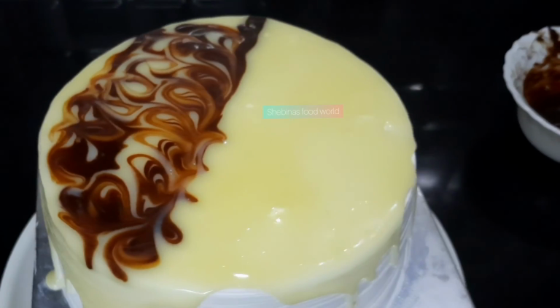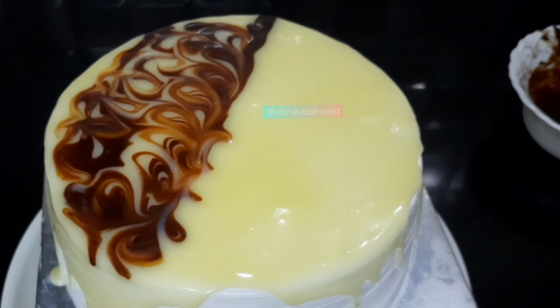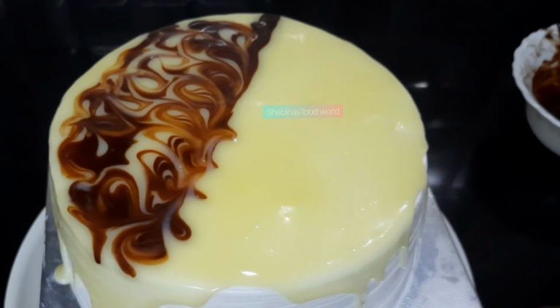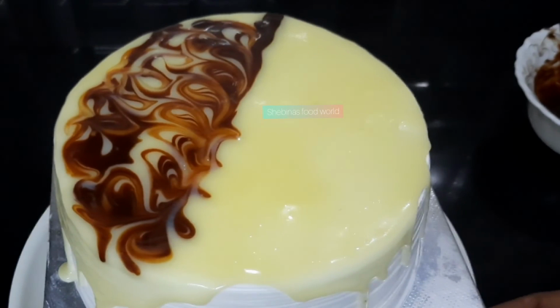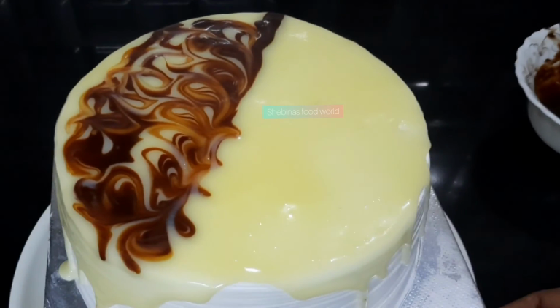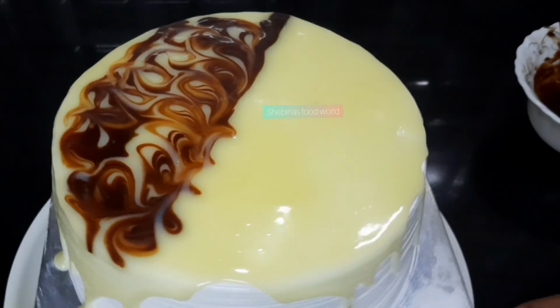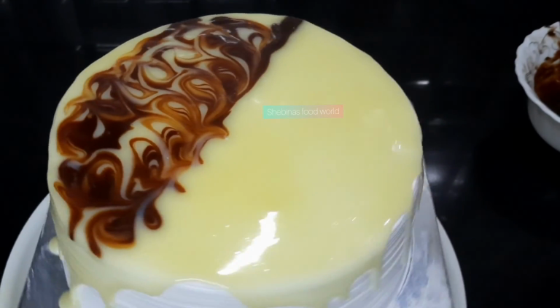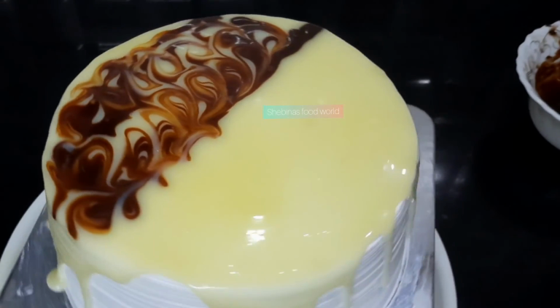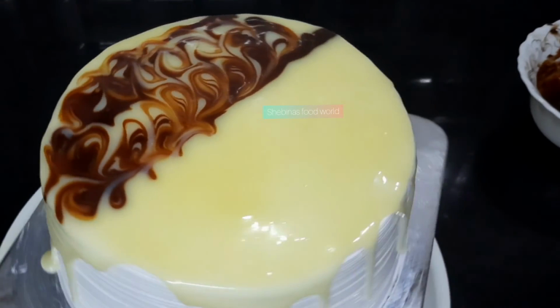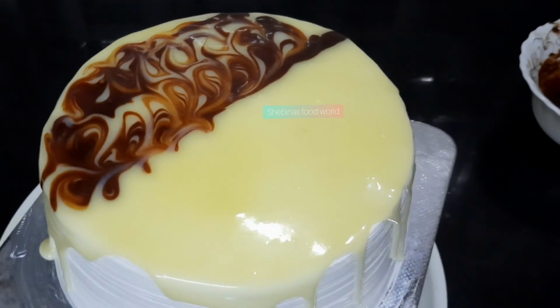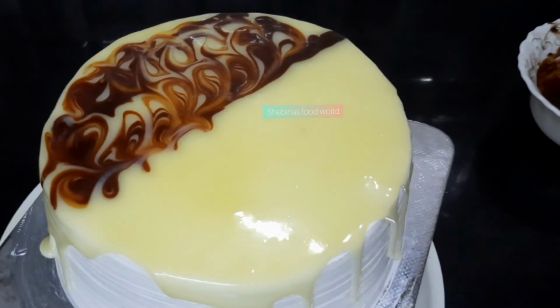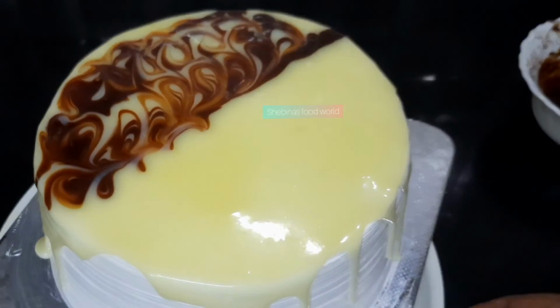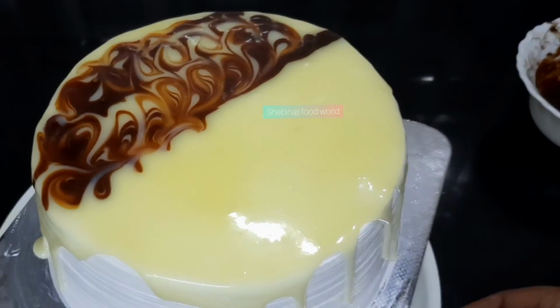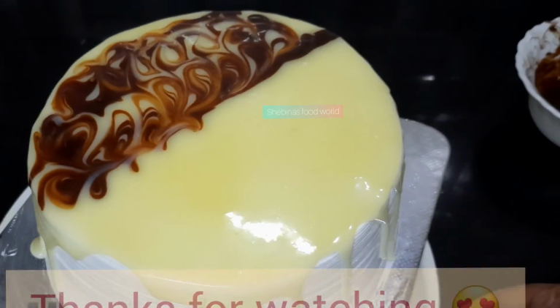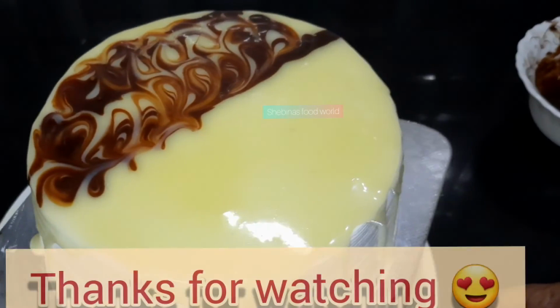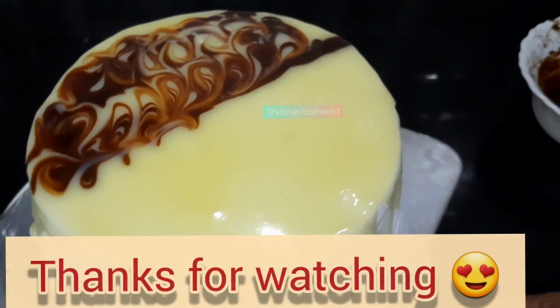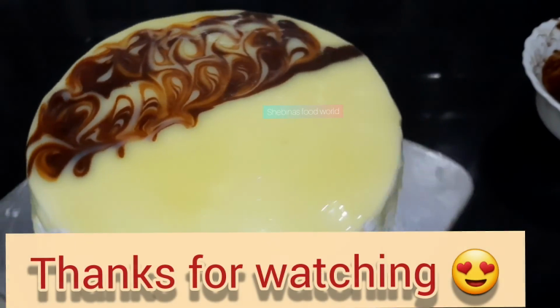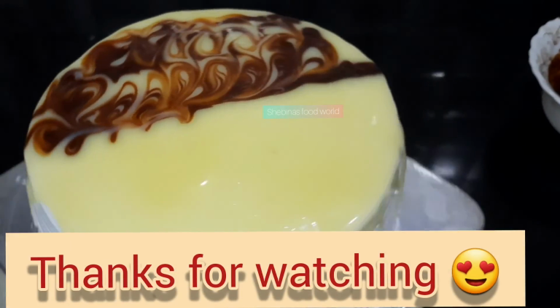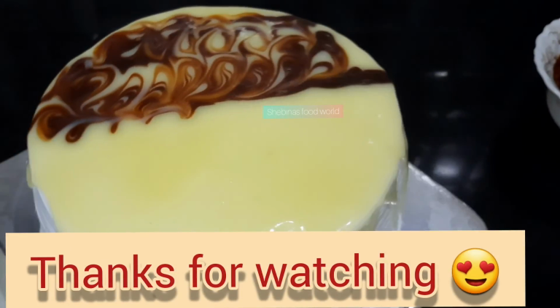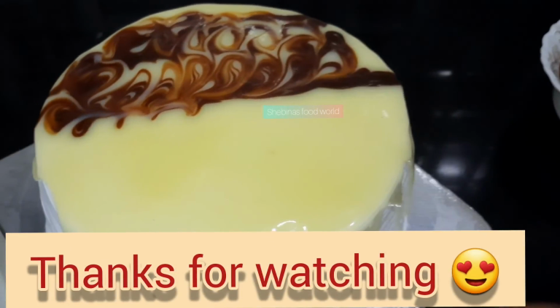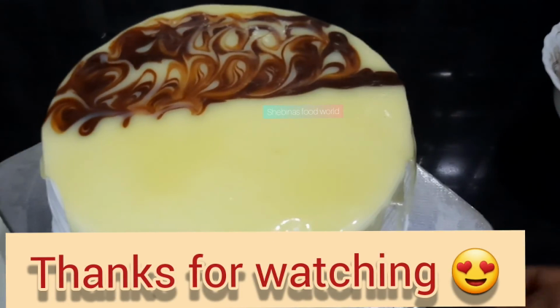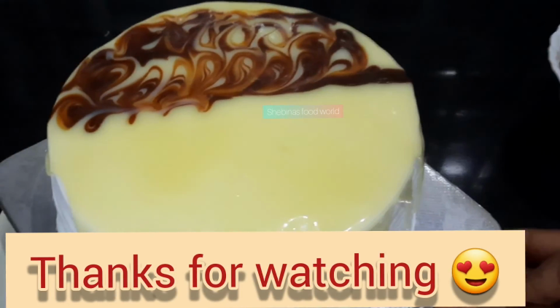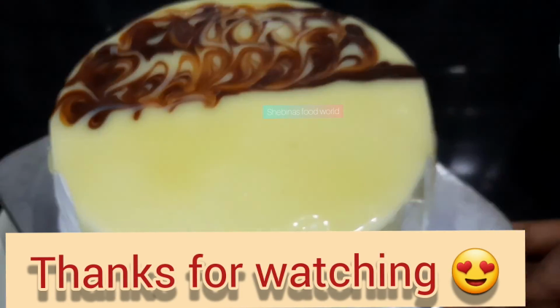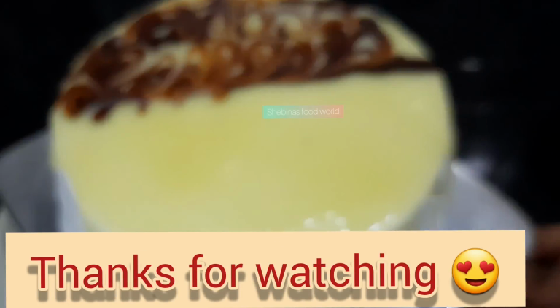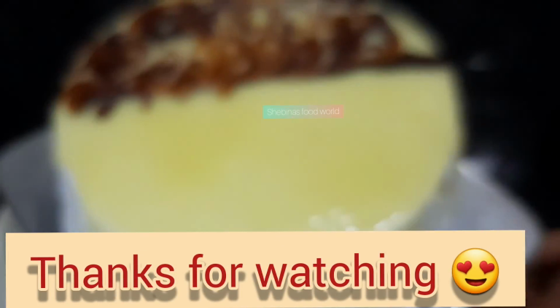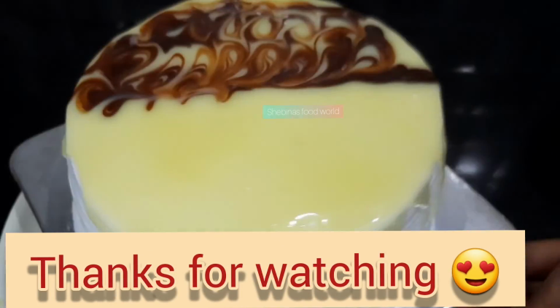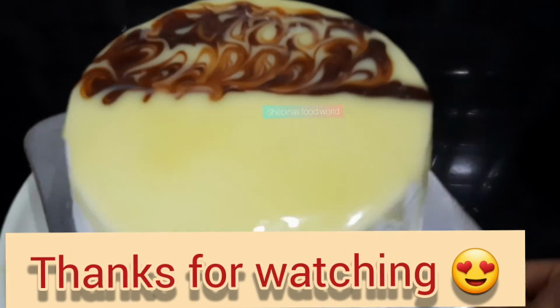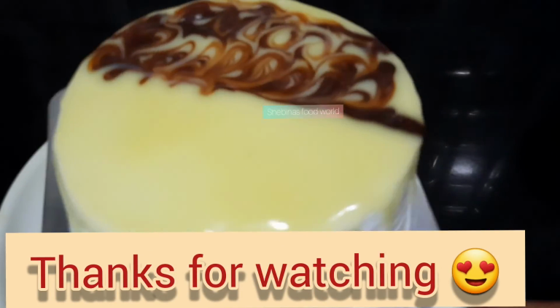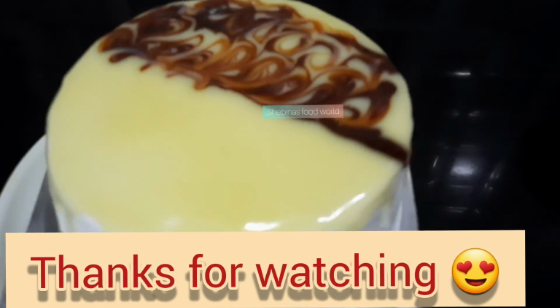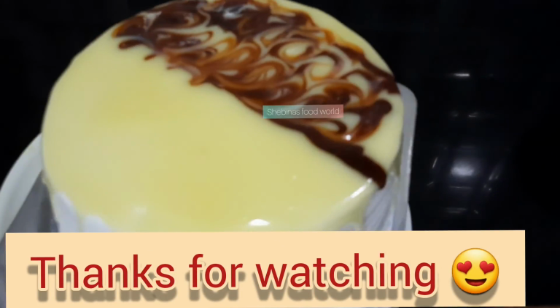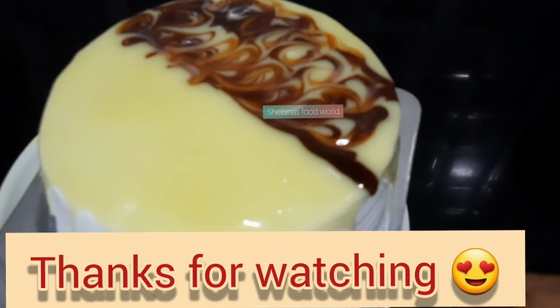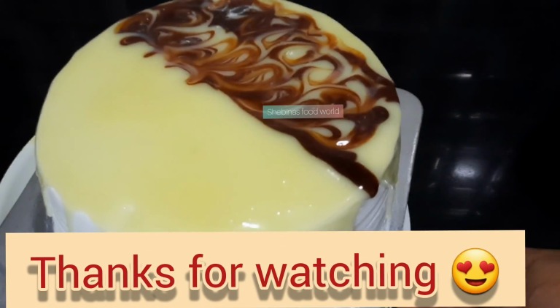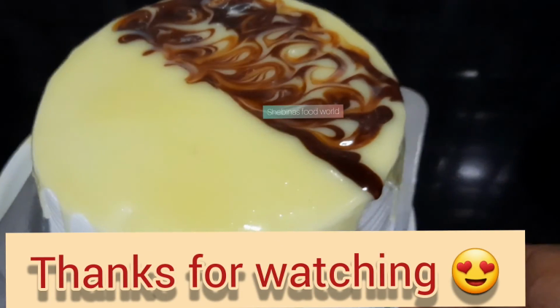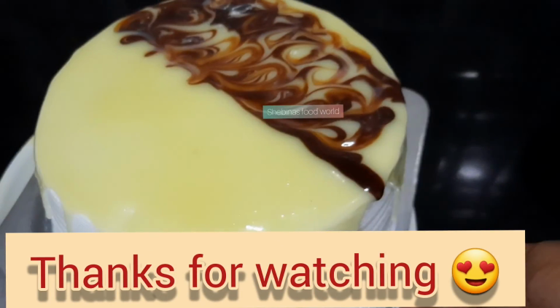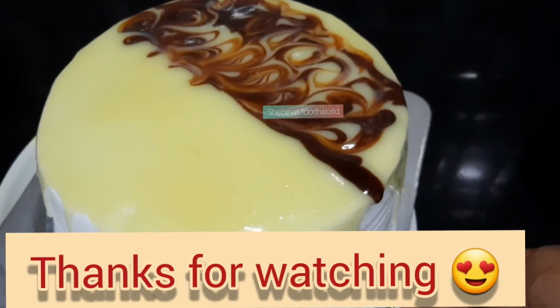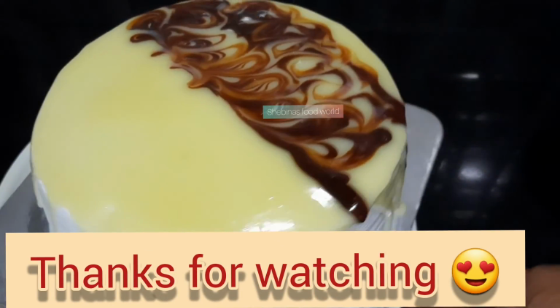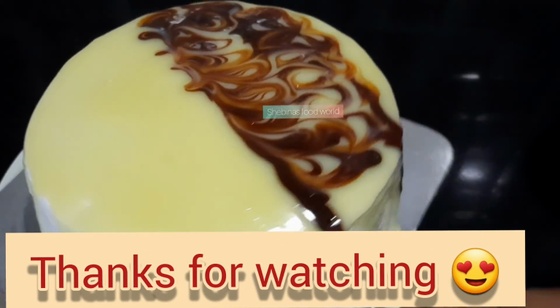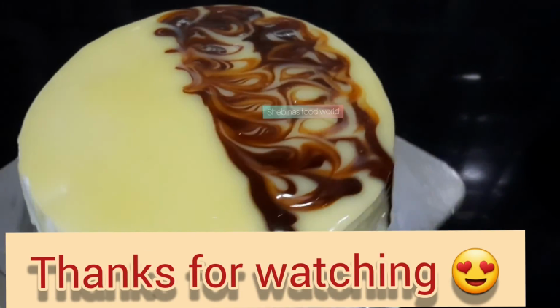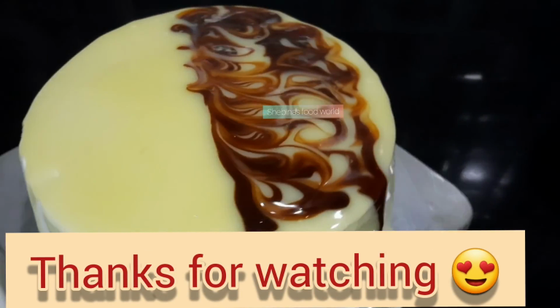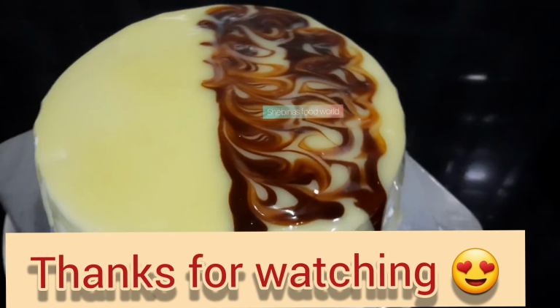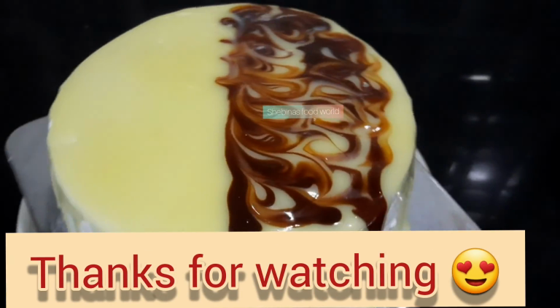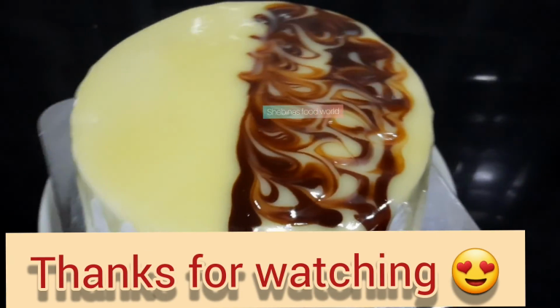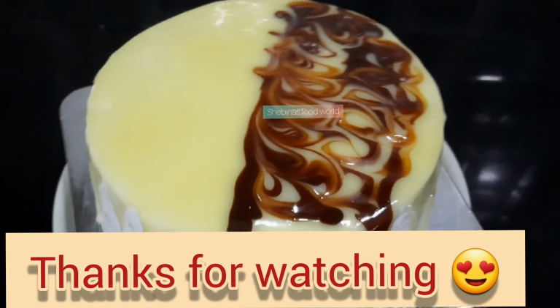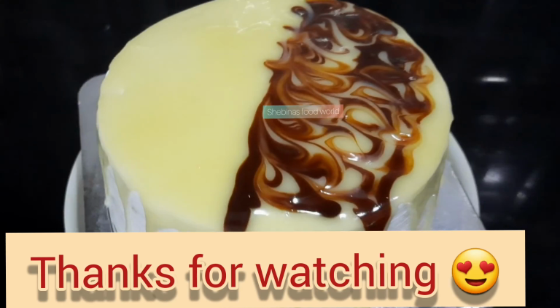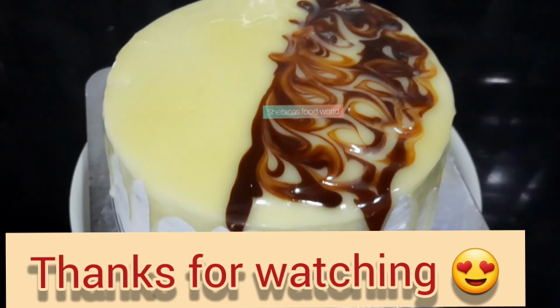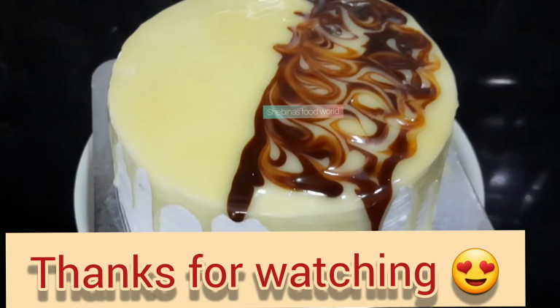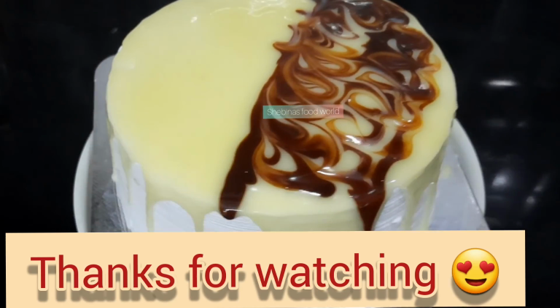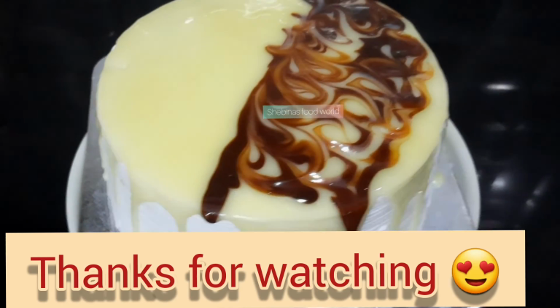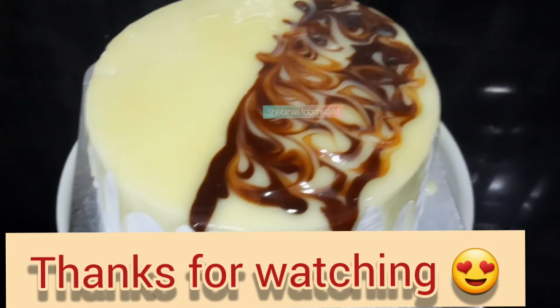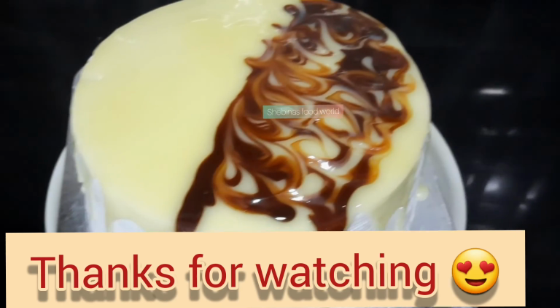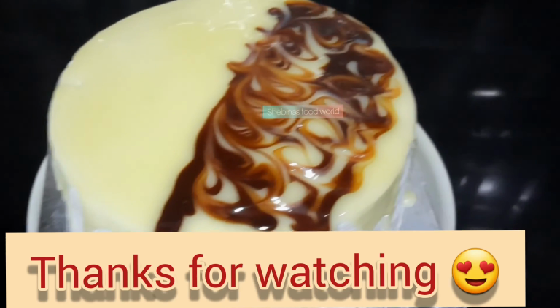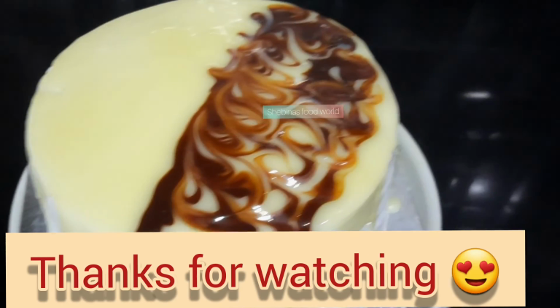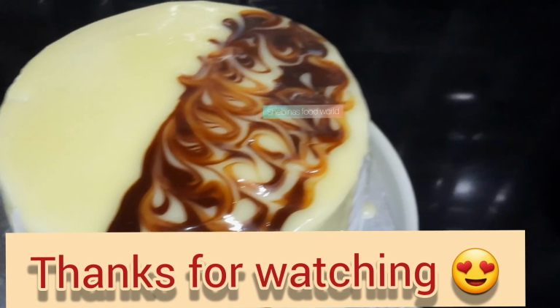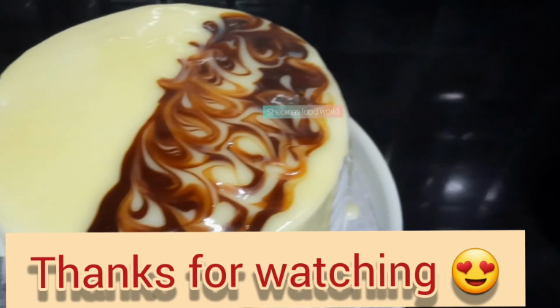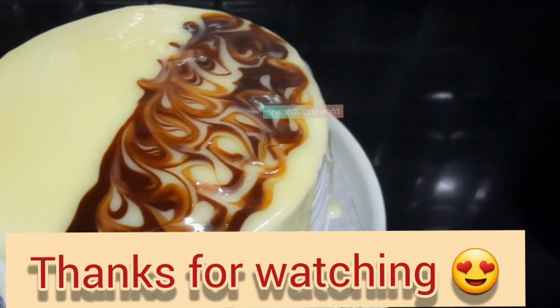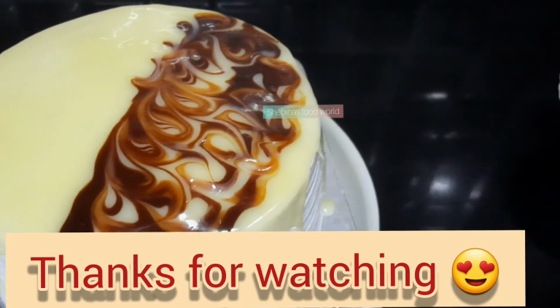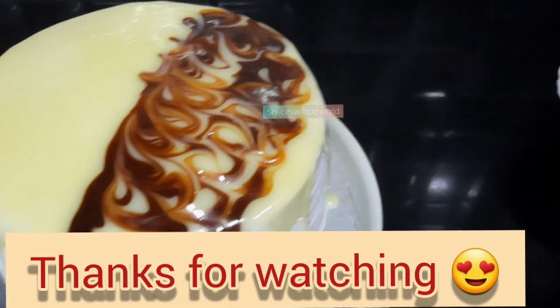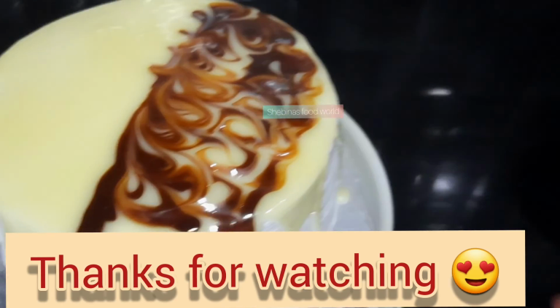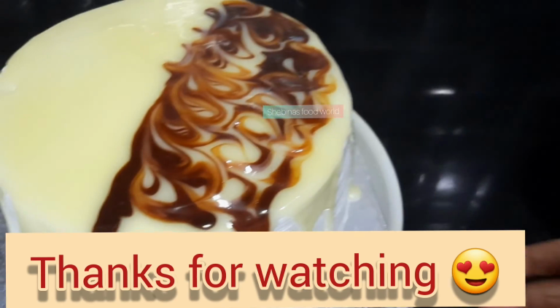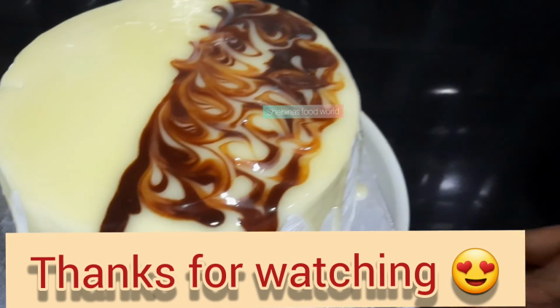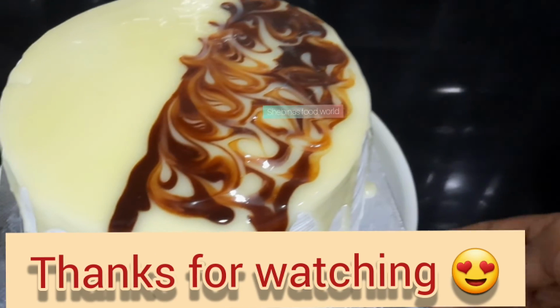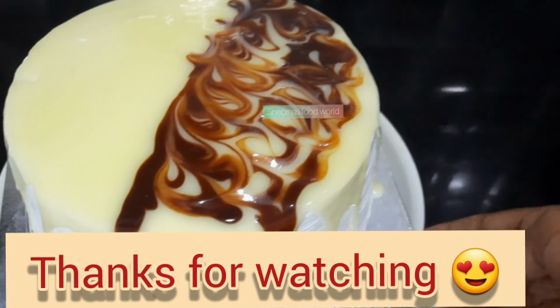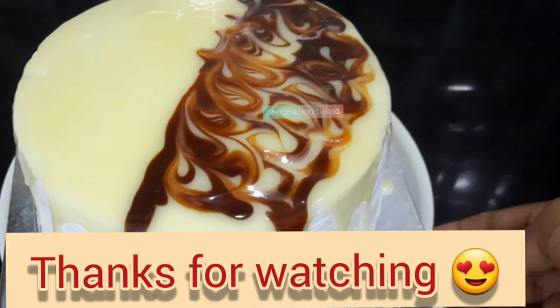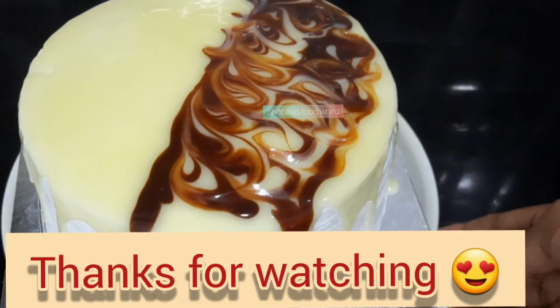You will try to make this video. Thank you from Ghana.